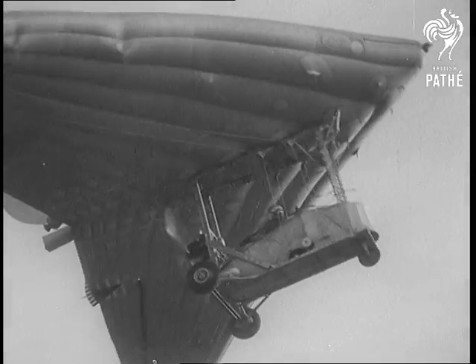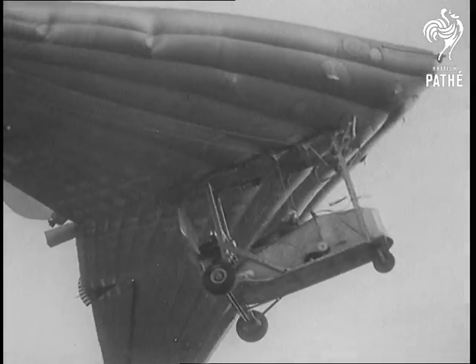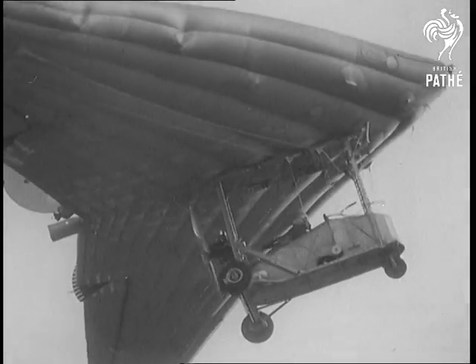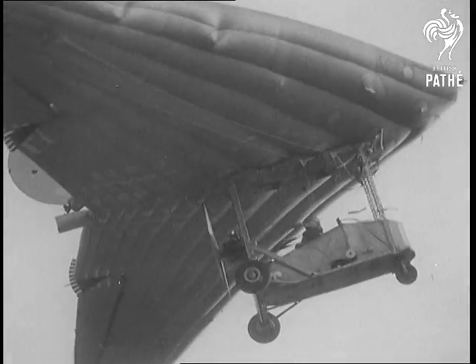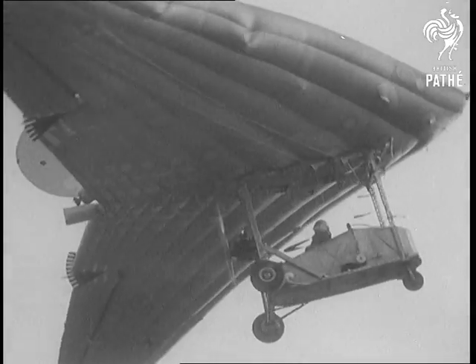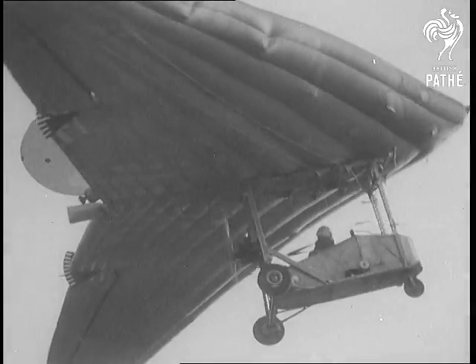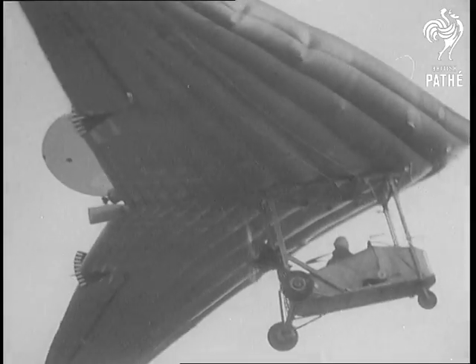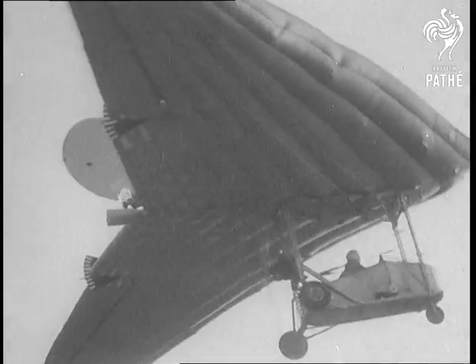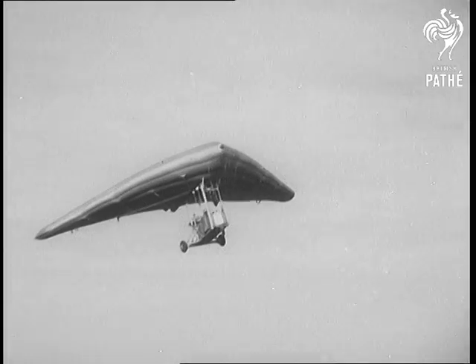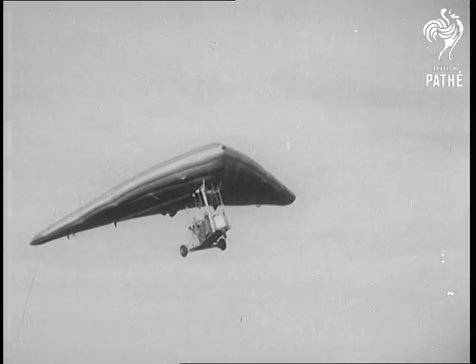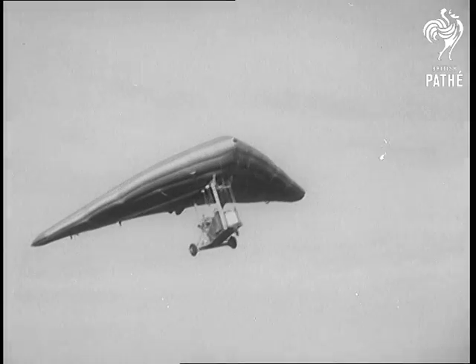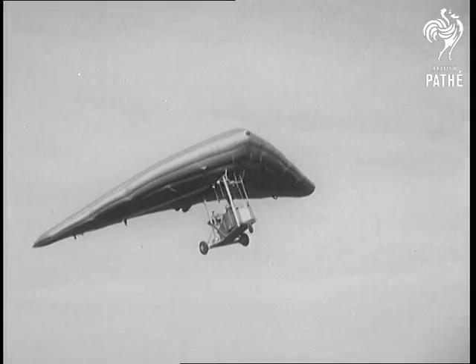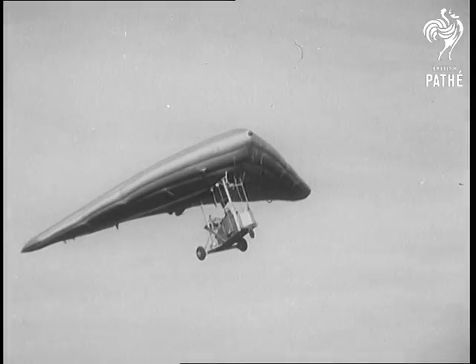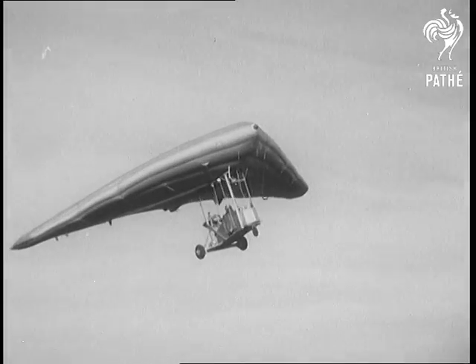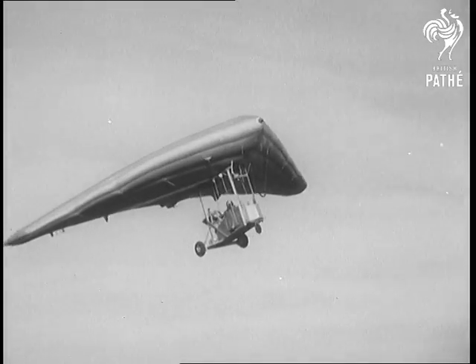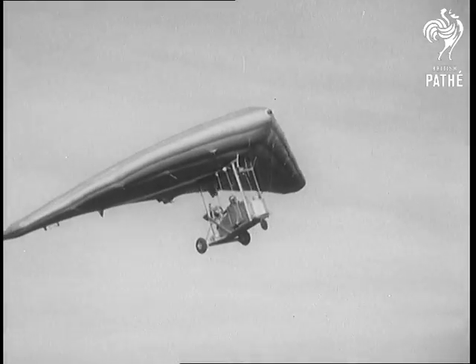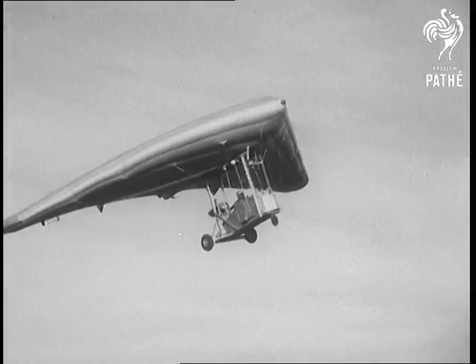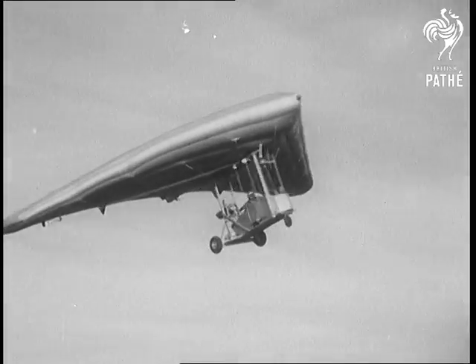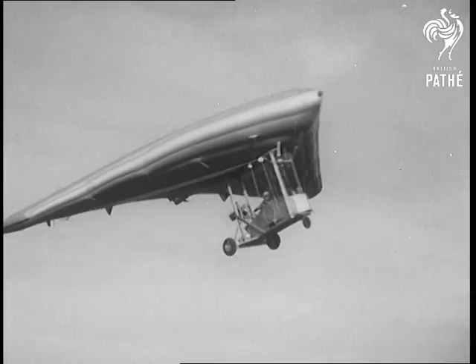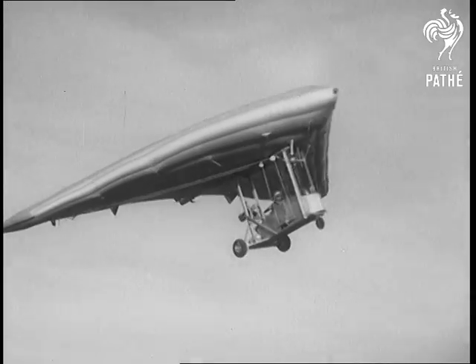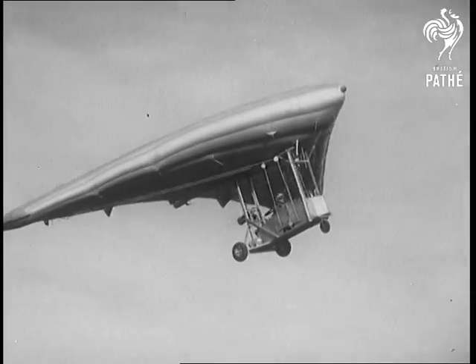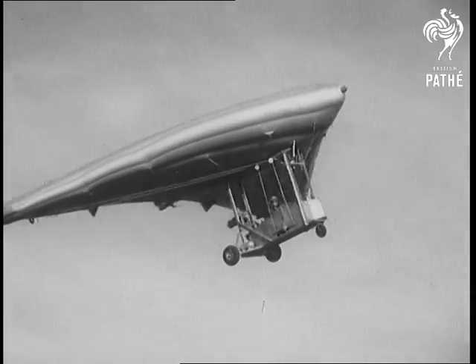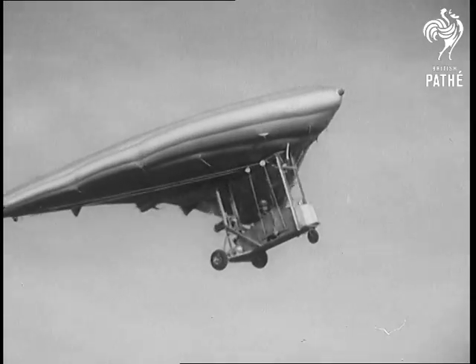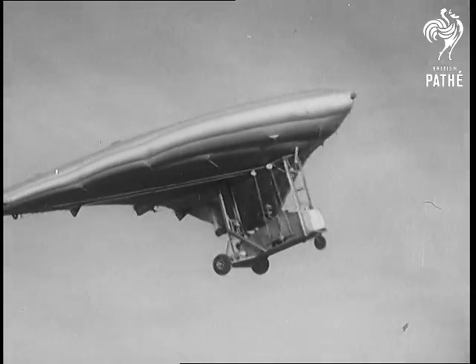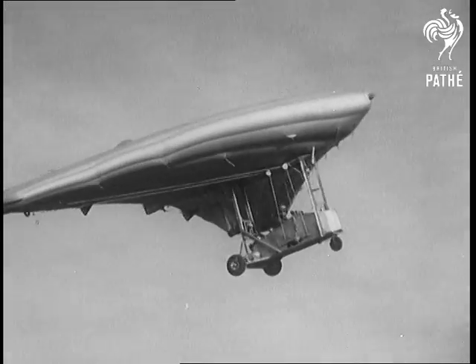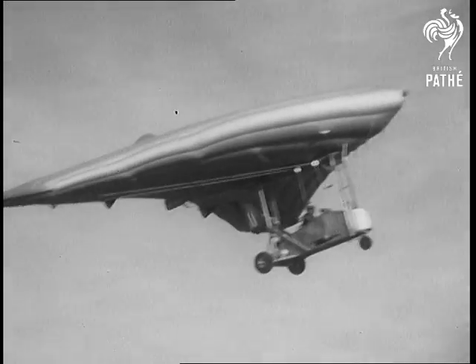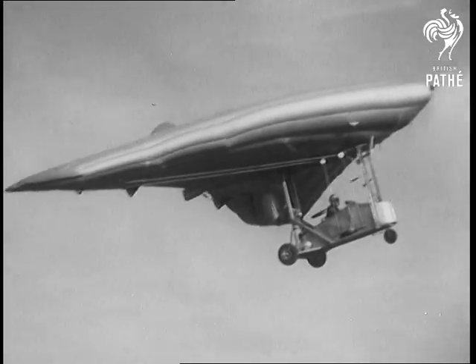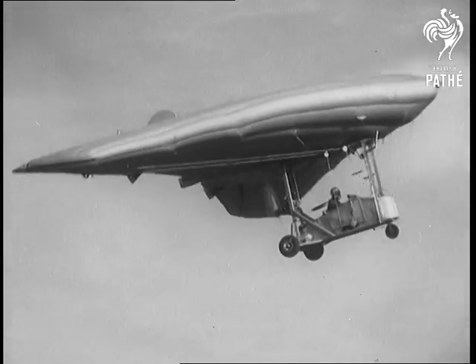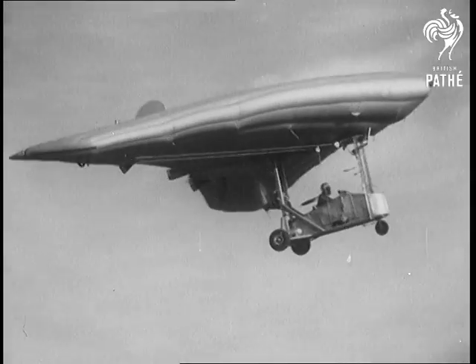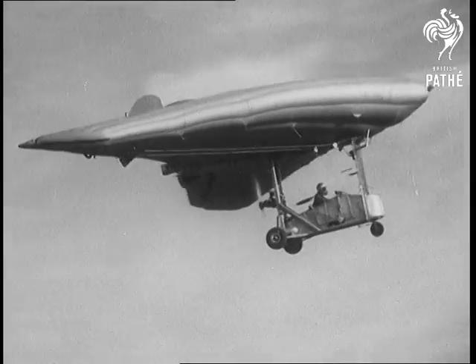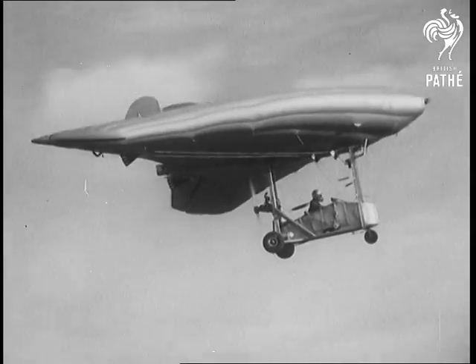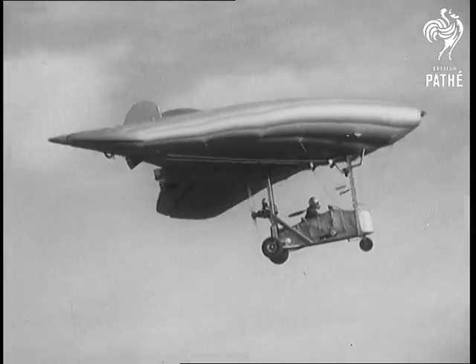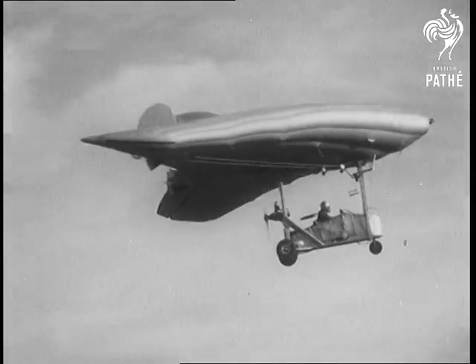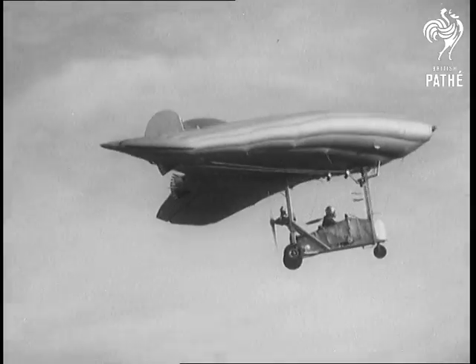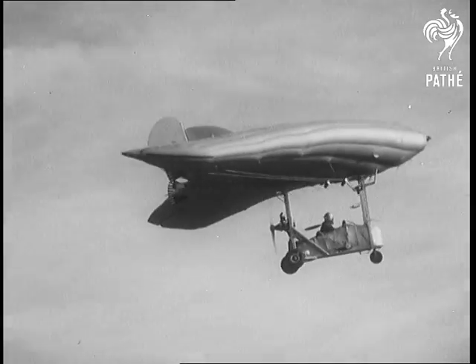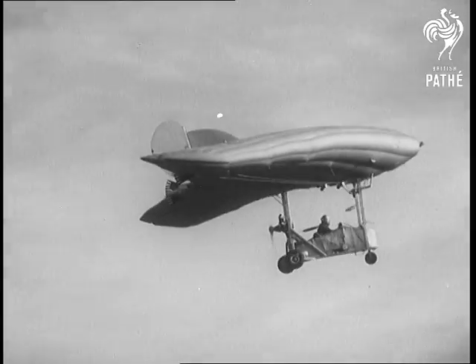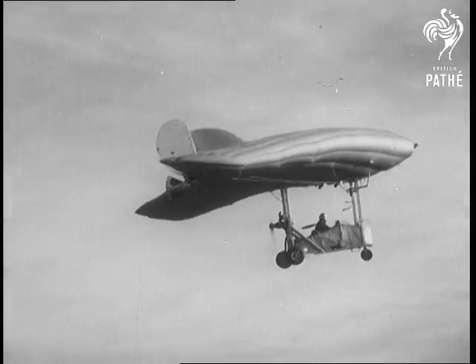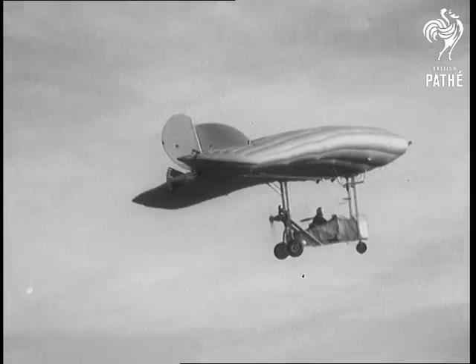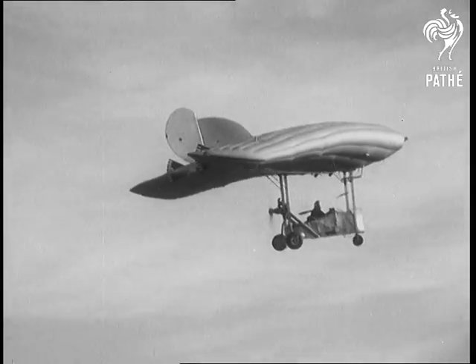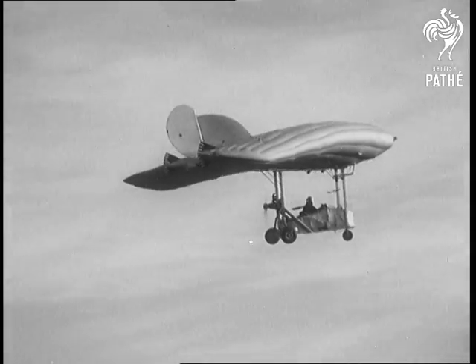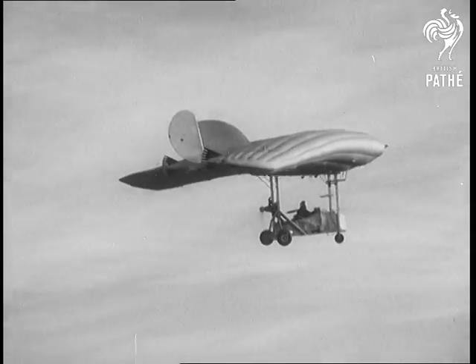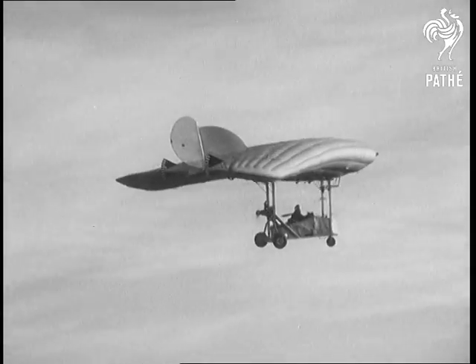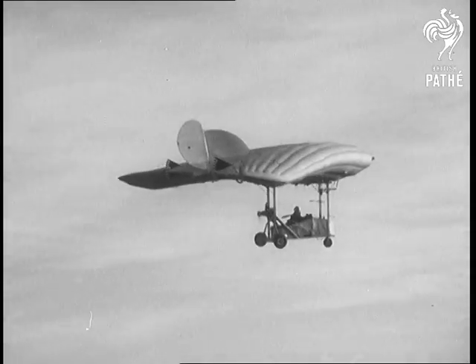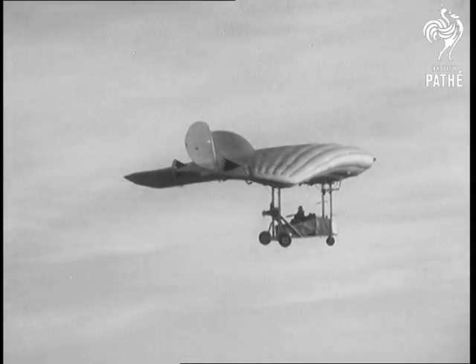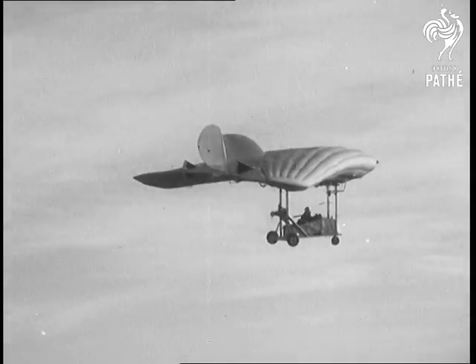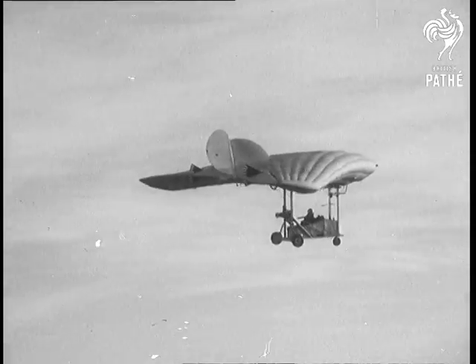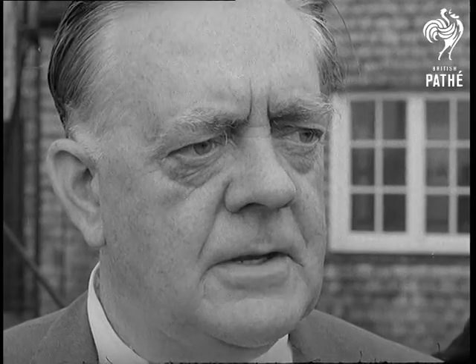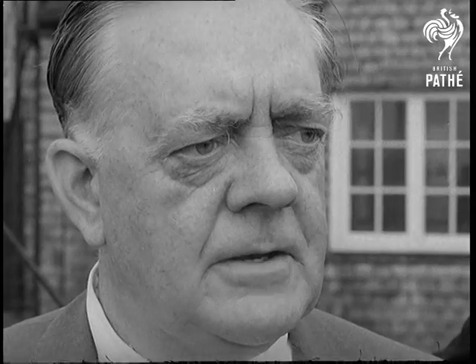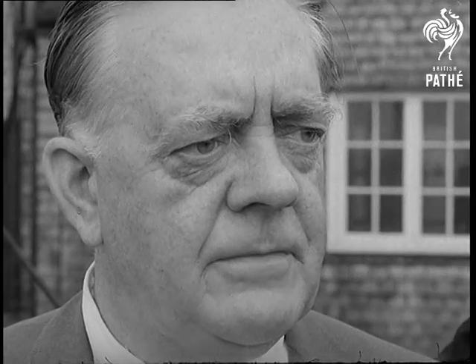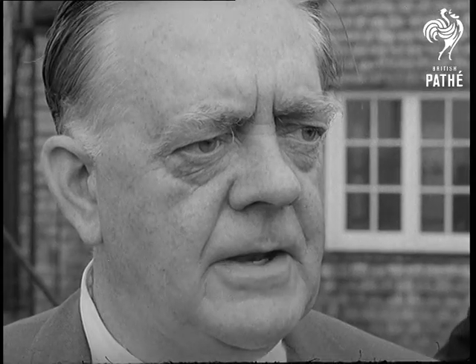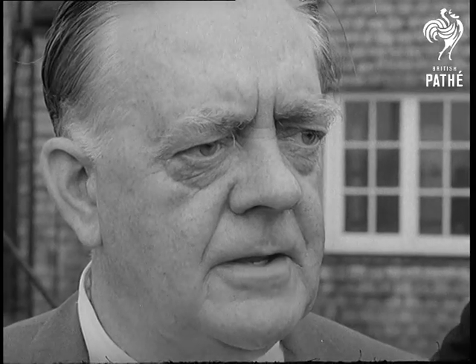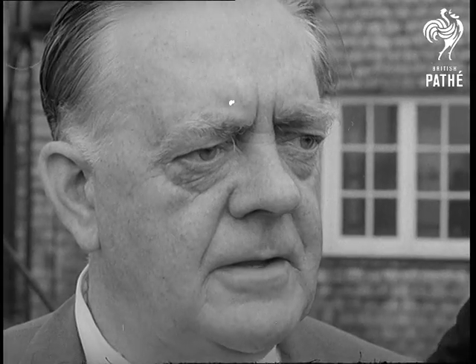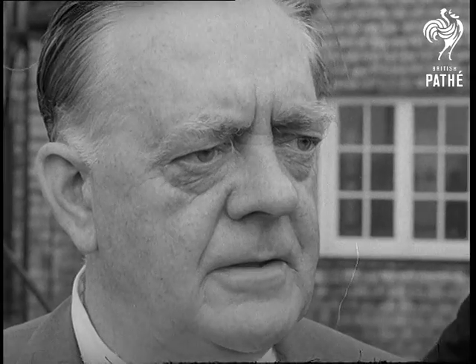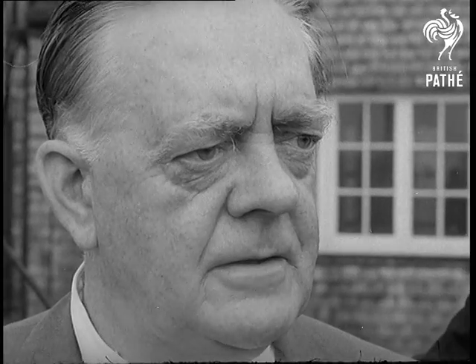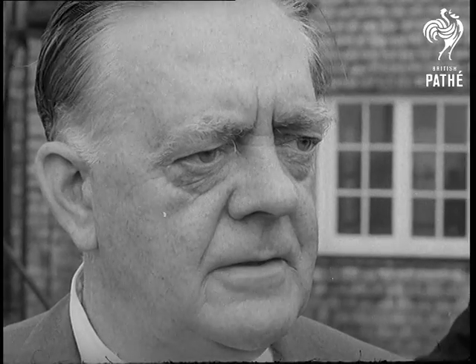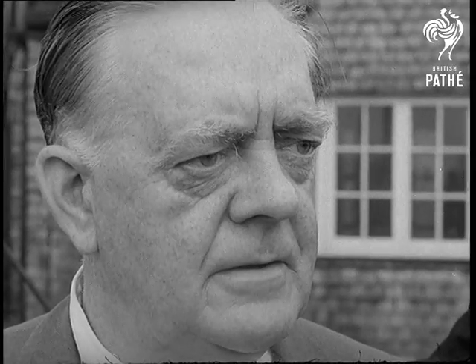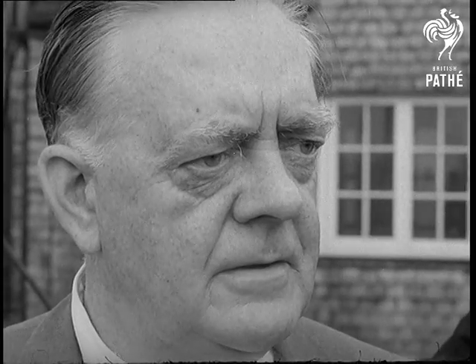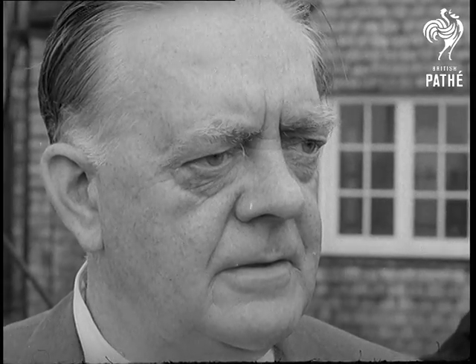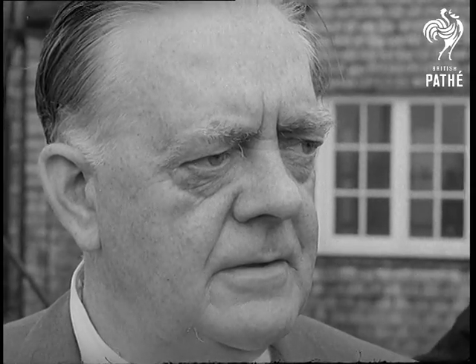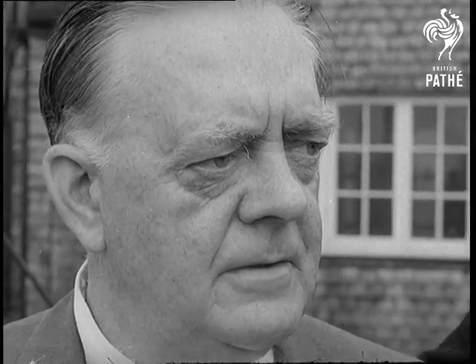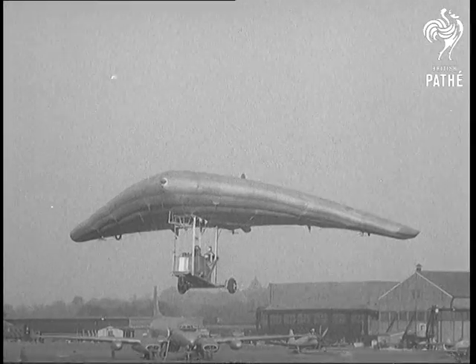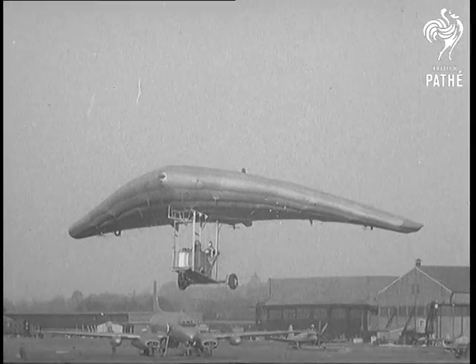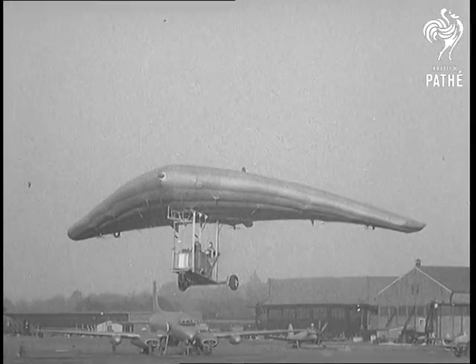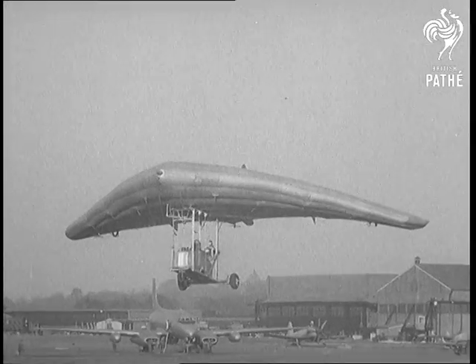Weighing only a quarter of a ton, it can fly as fast as 50 miles an hour or as slow as 20, and it's got a range of 100 miles.